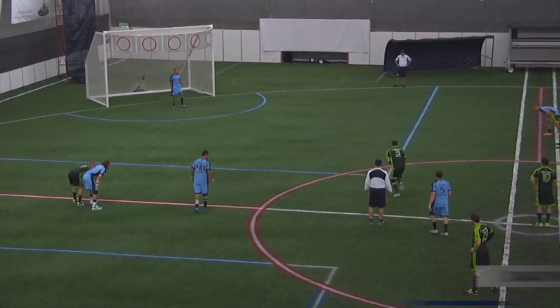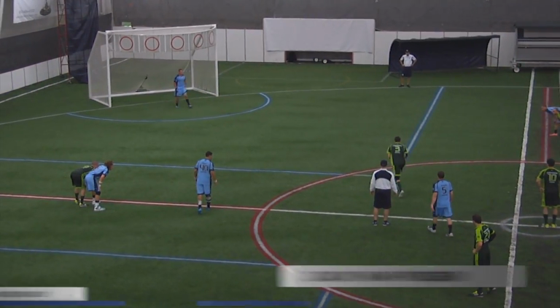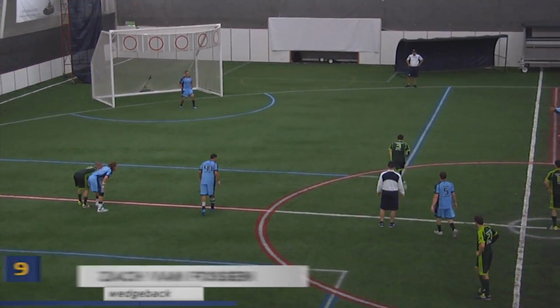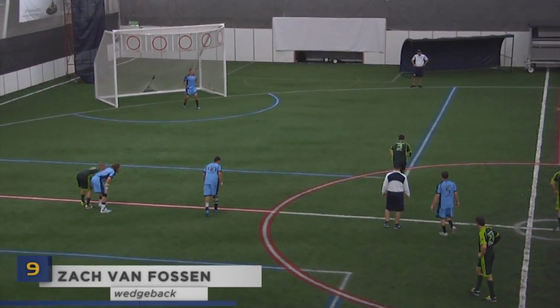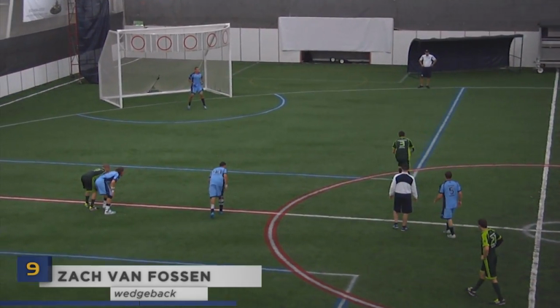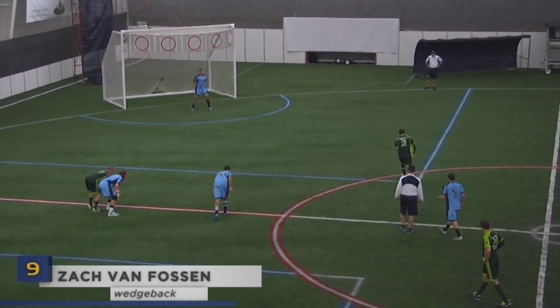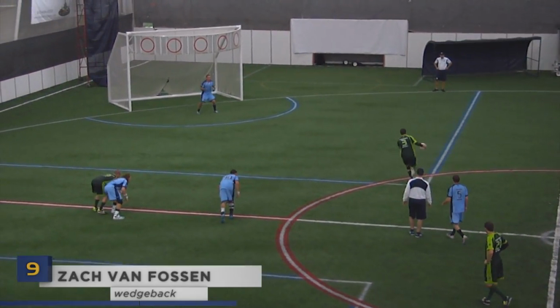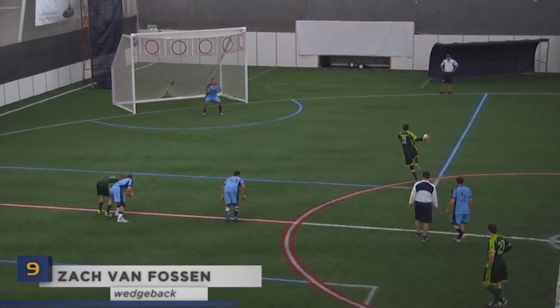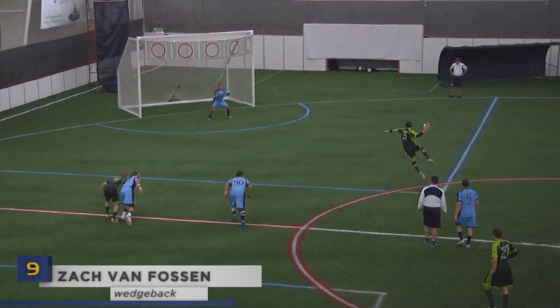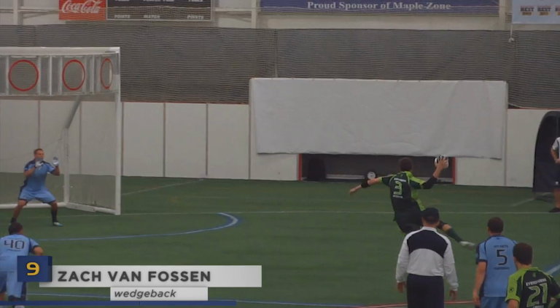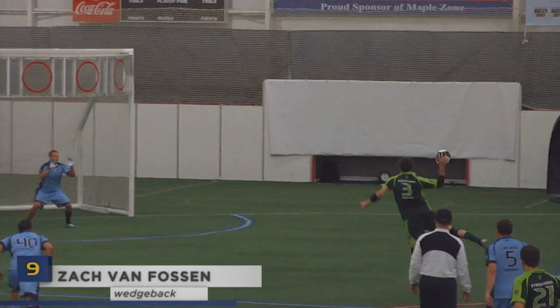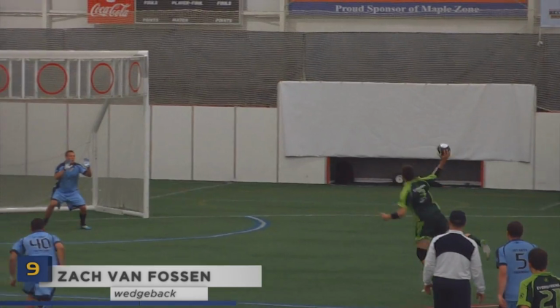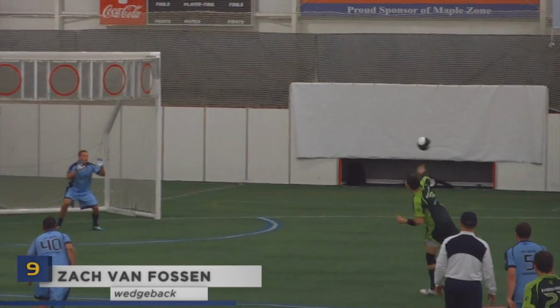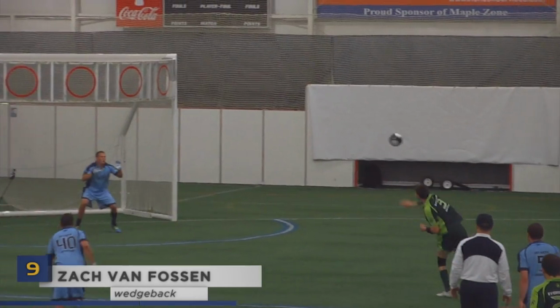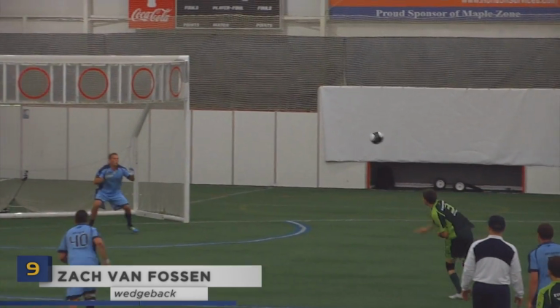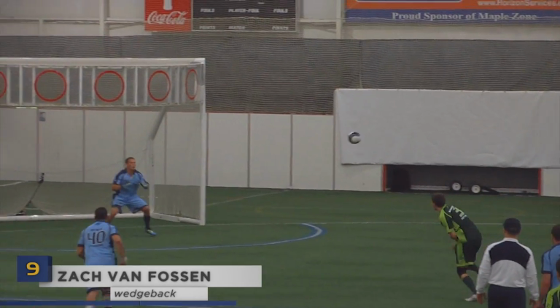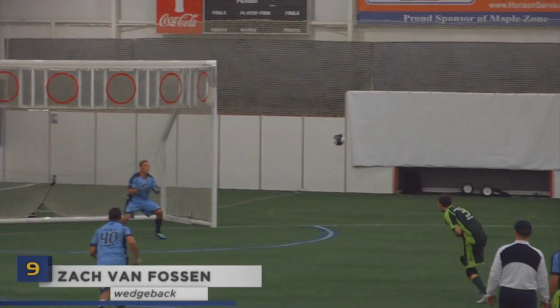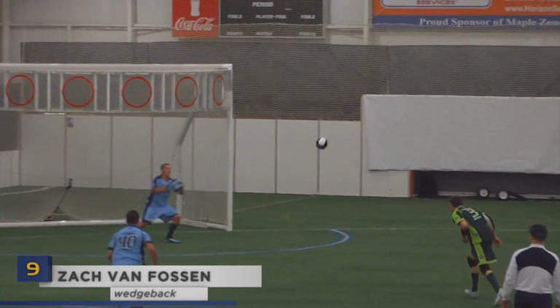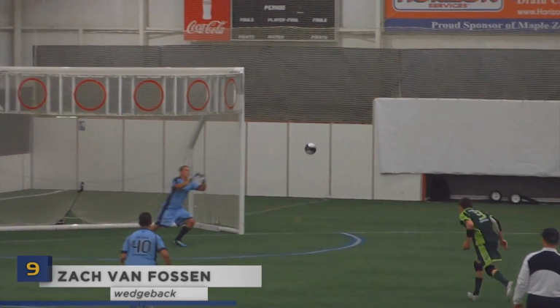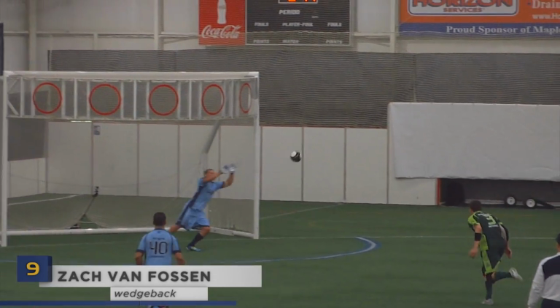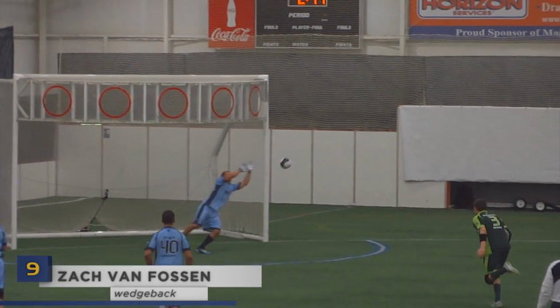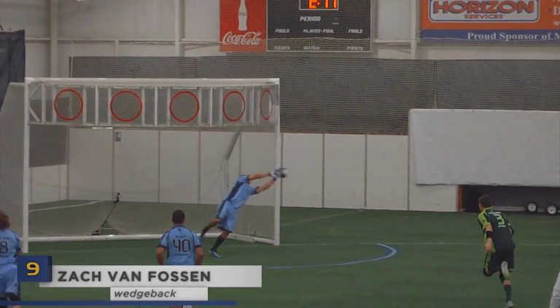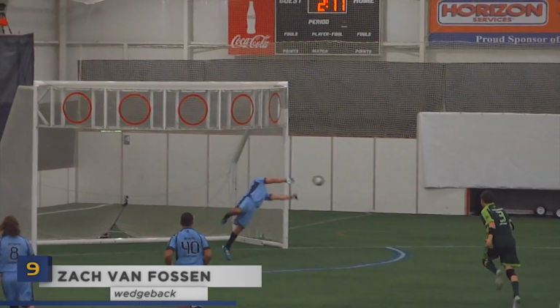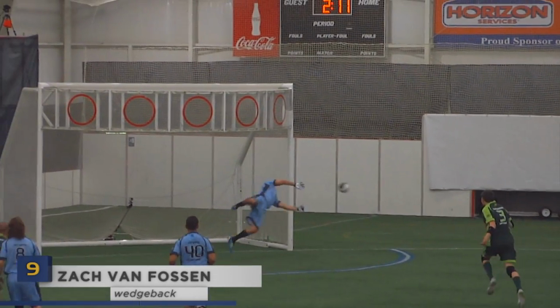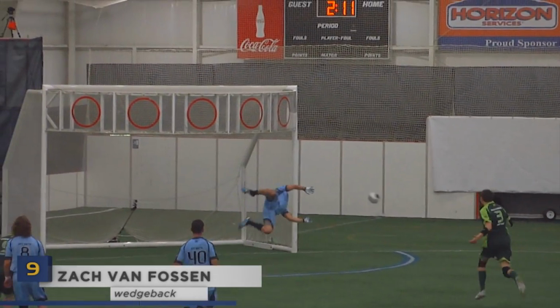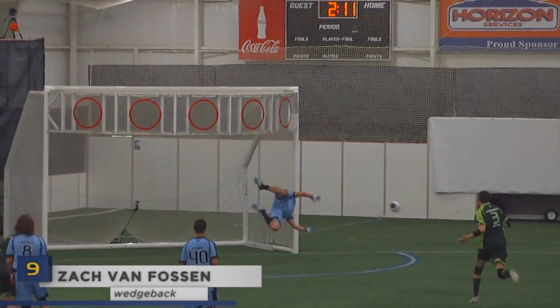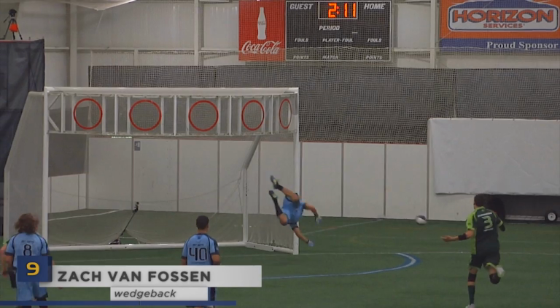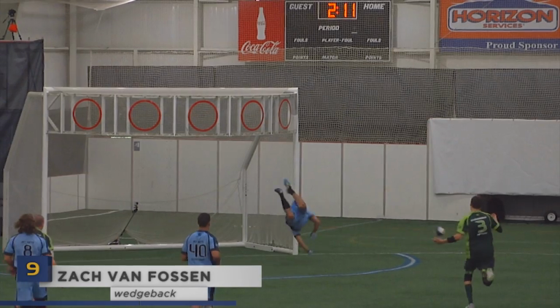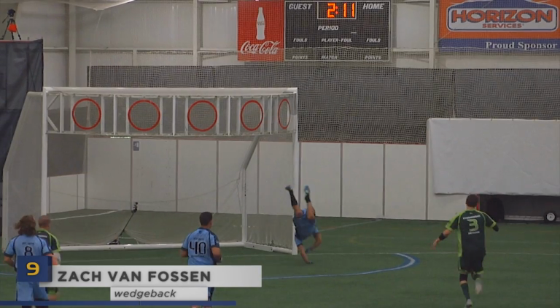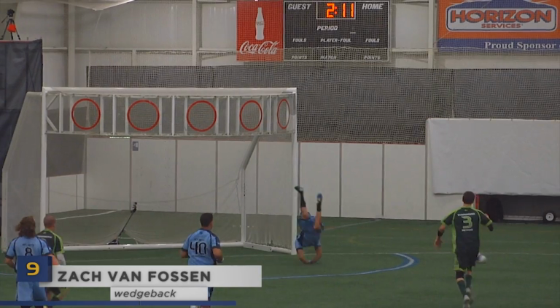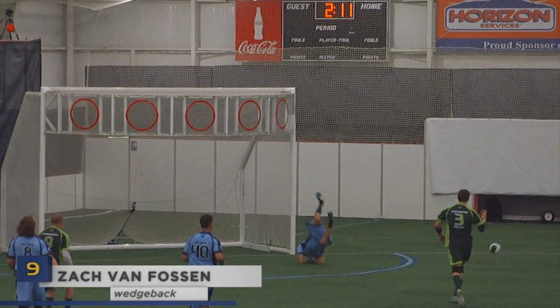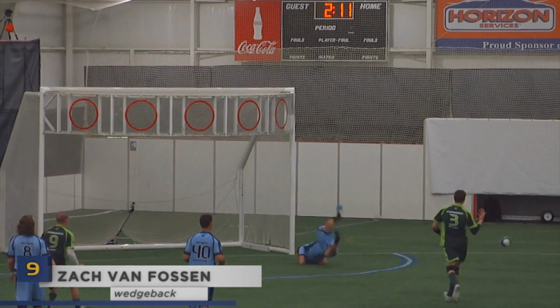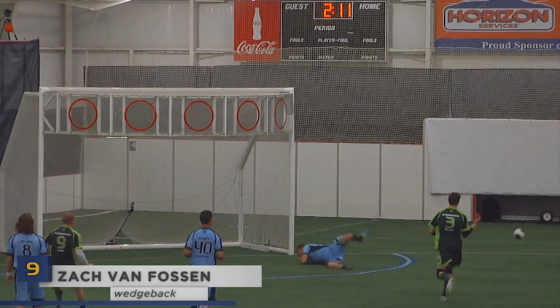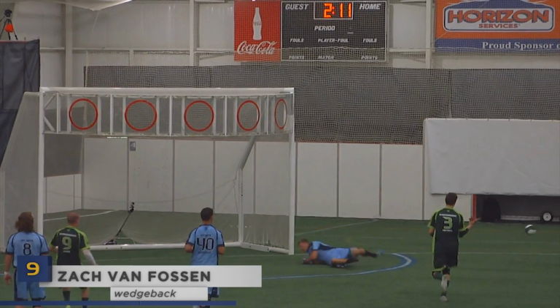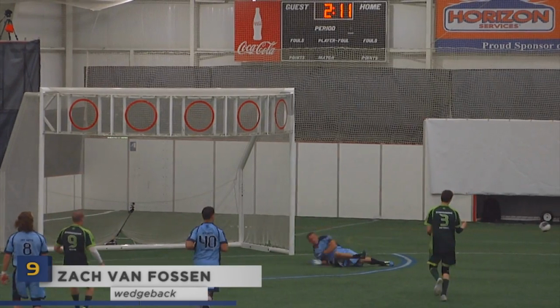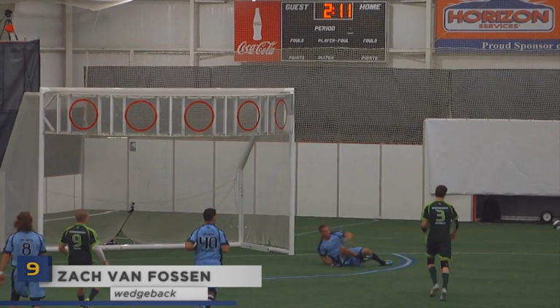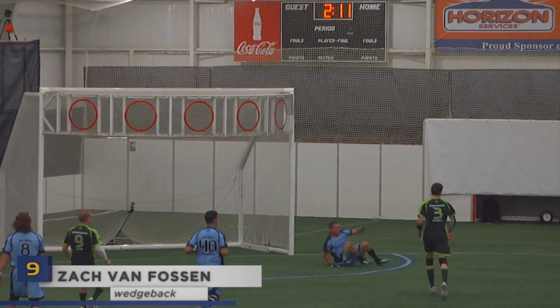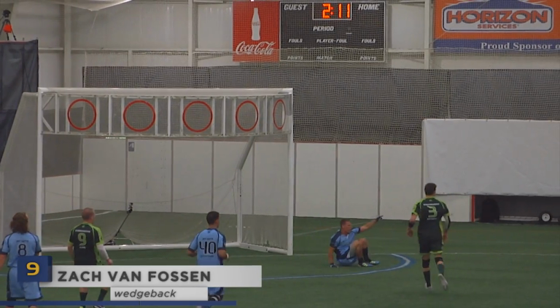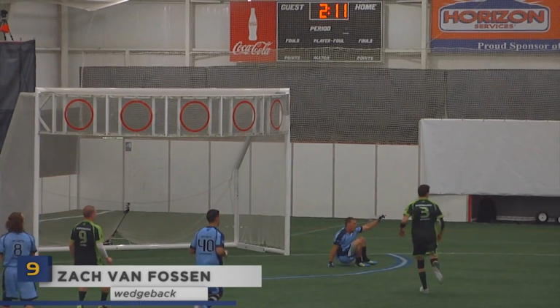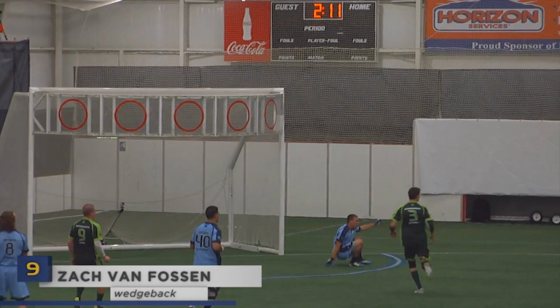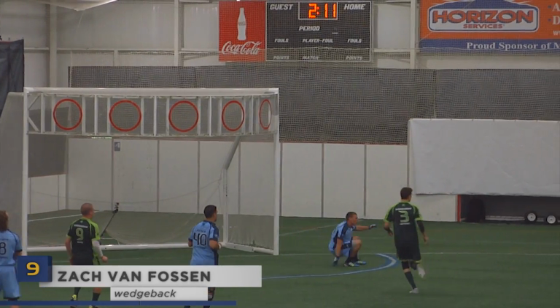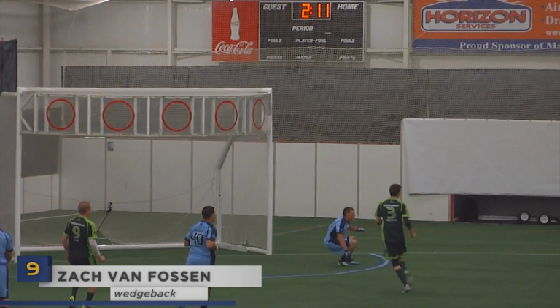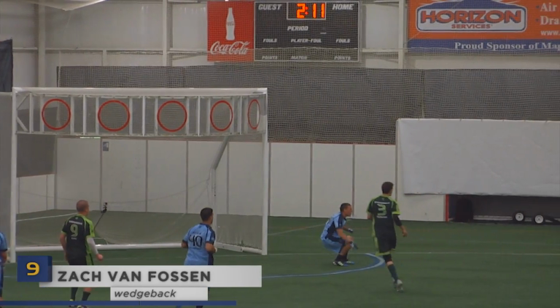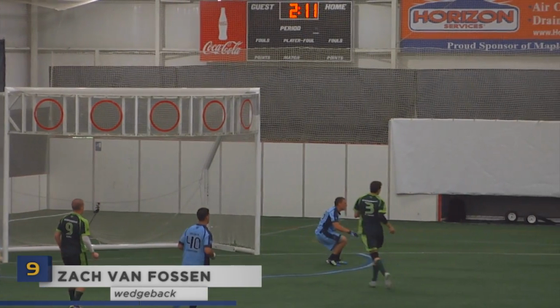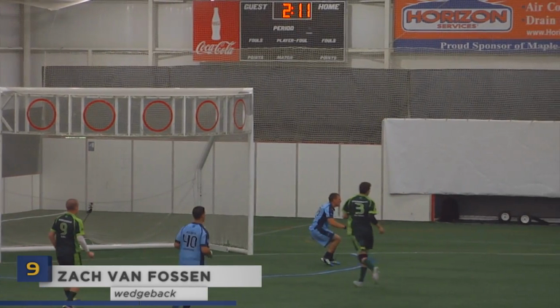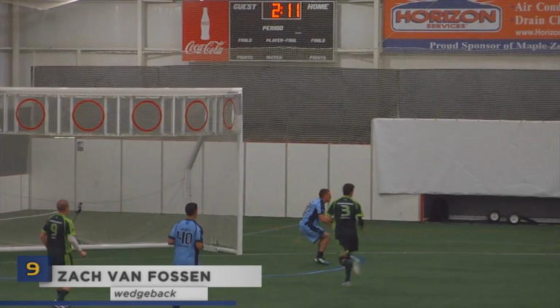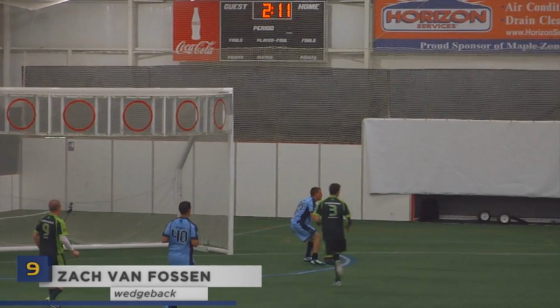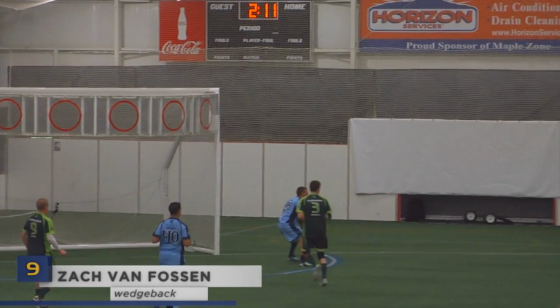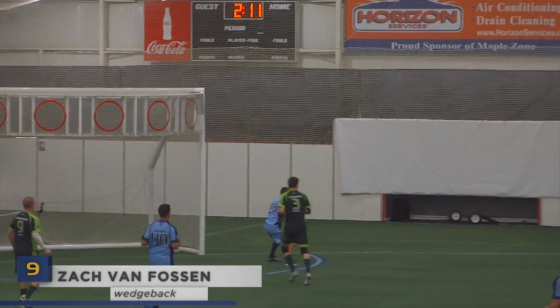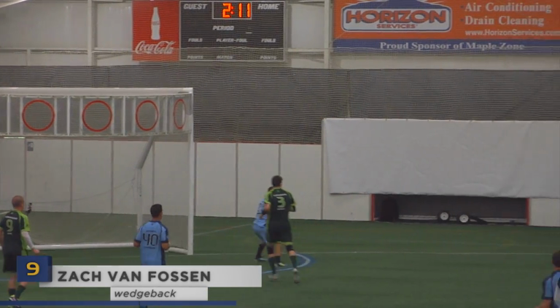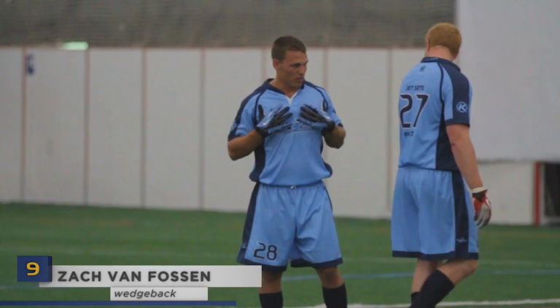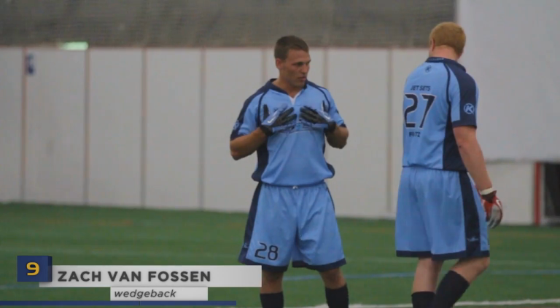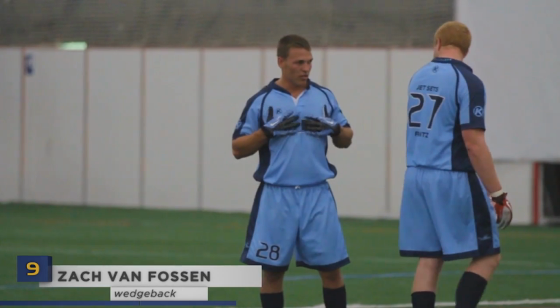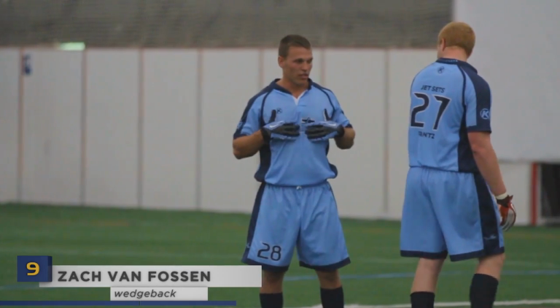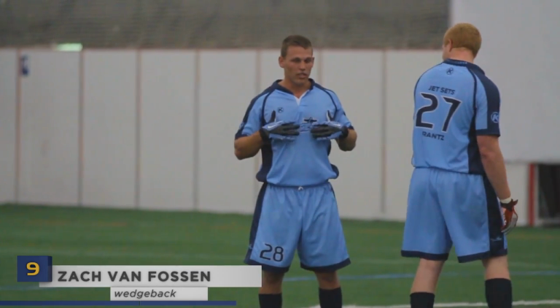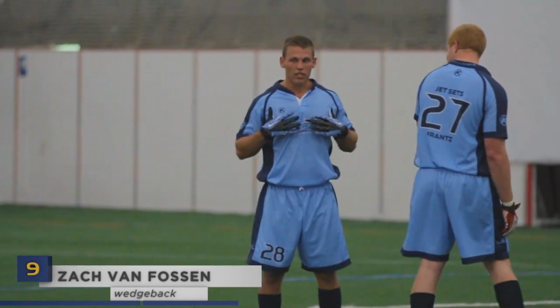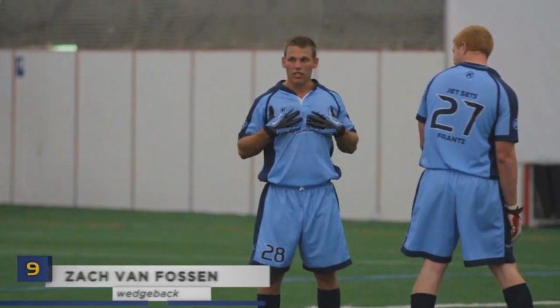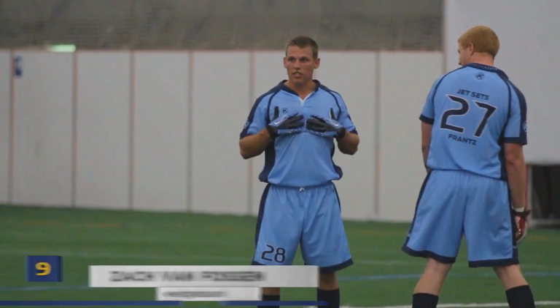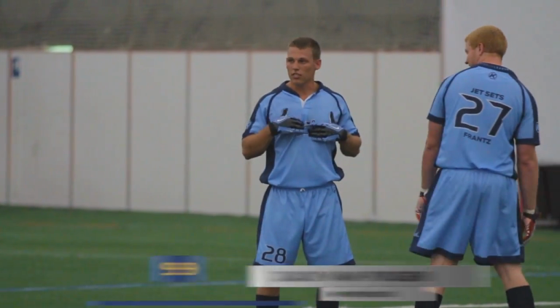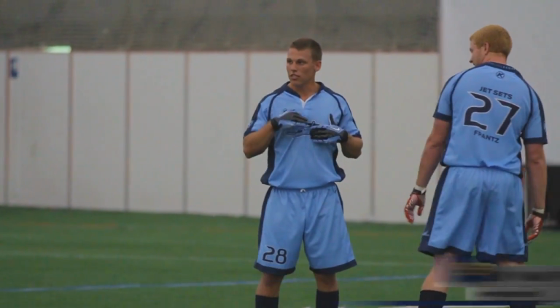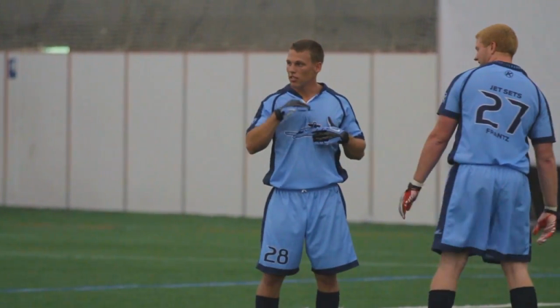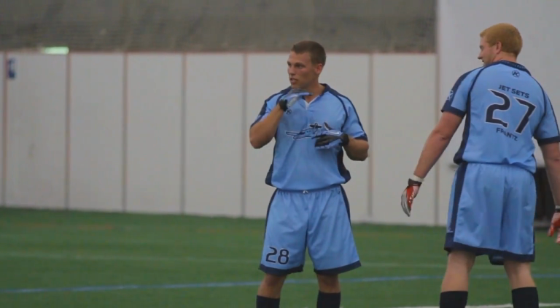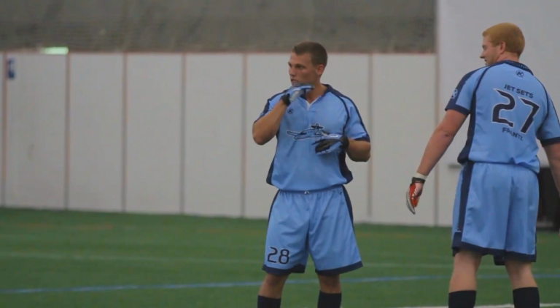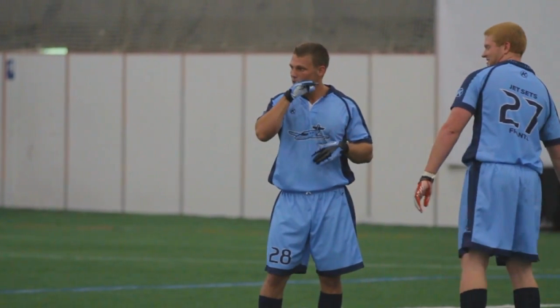Number nine: Zach Van Fossen is the king of swagging out saves, but I've never seen him do a full flip. Now dust yourself off and do it again.